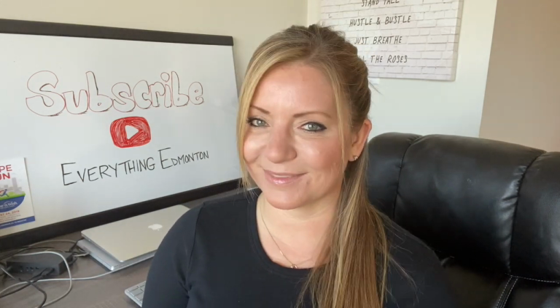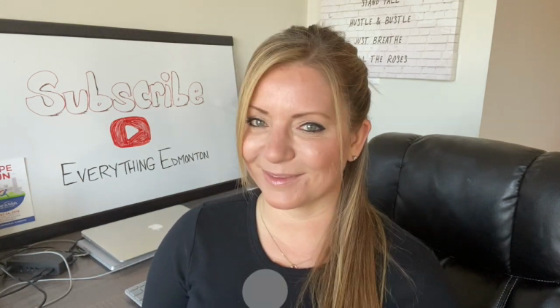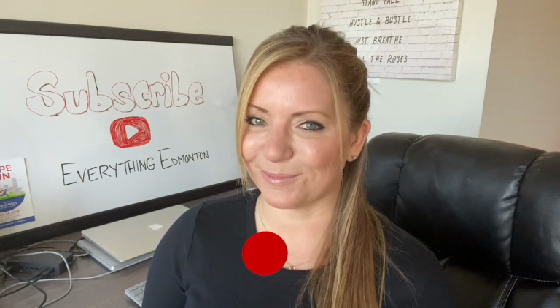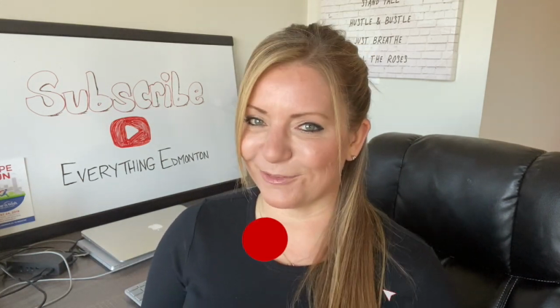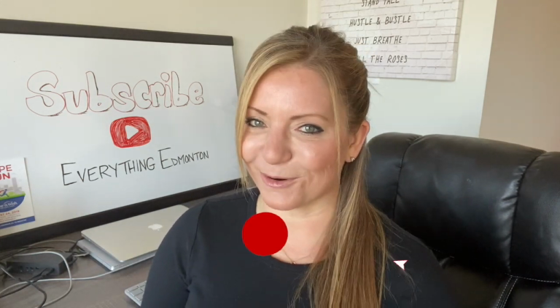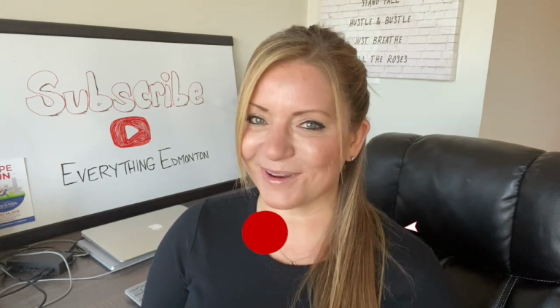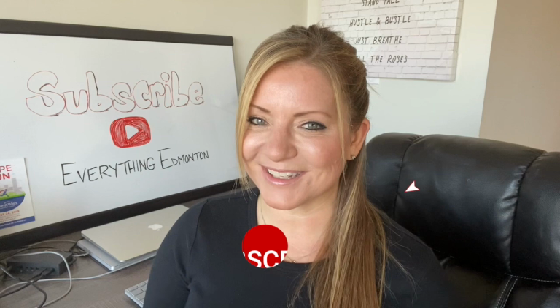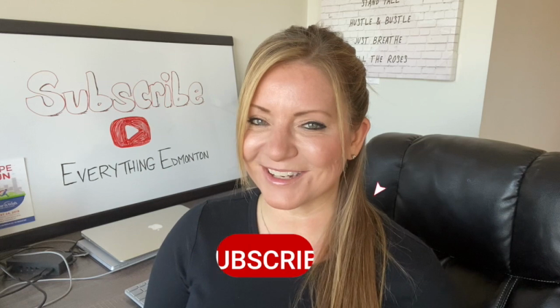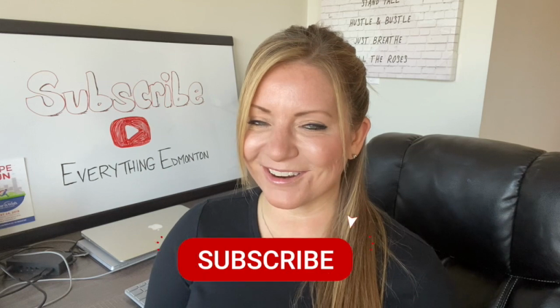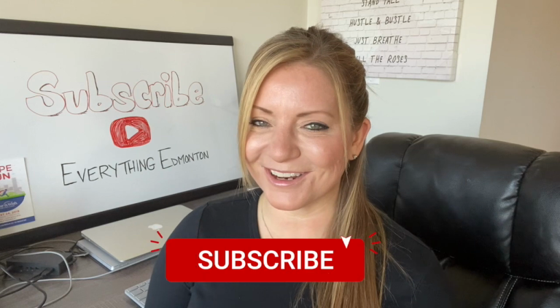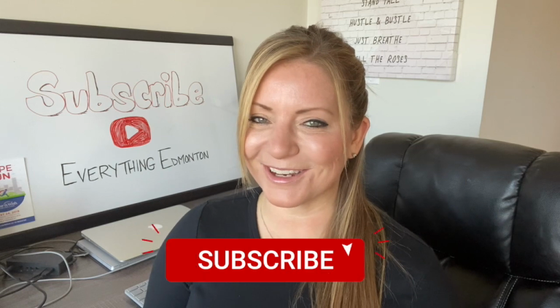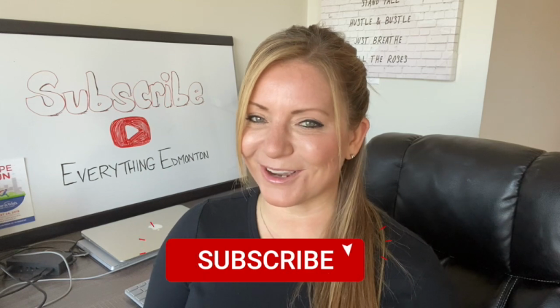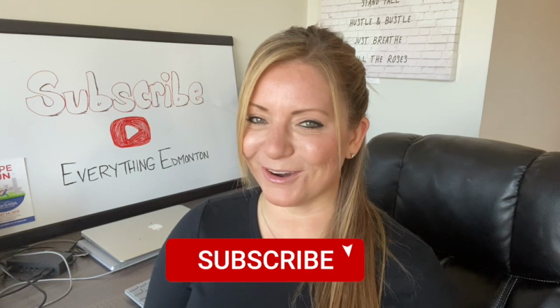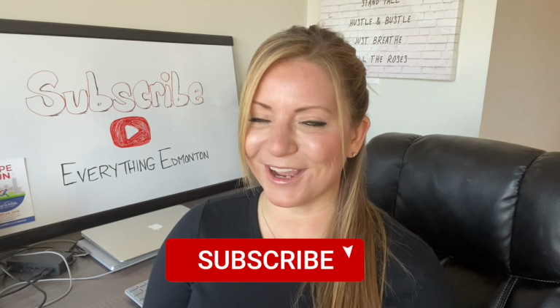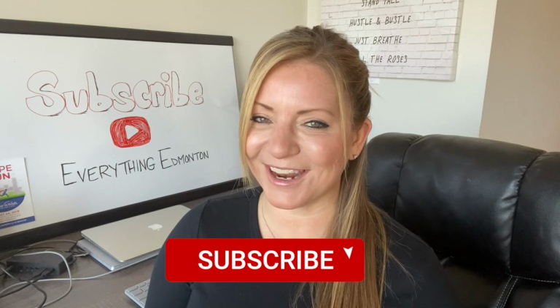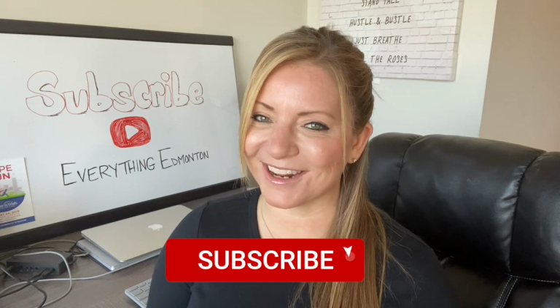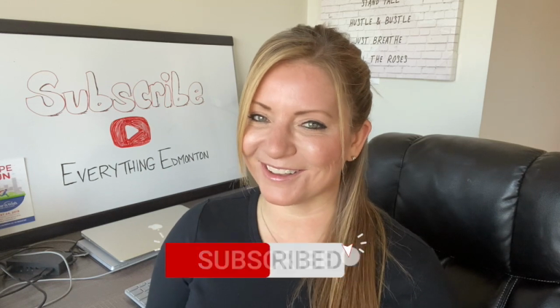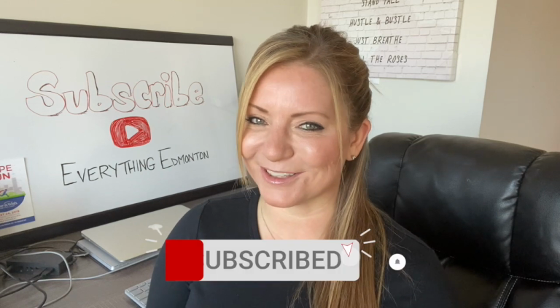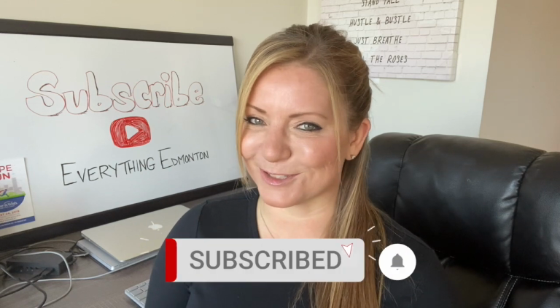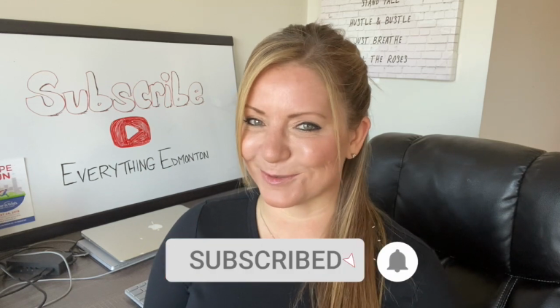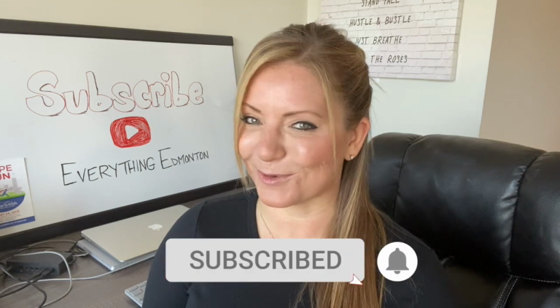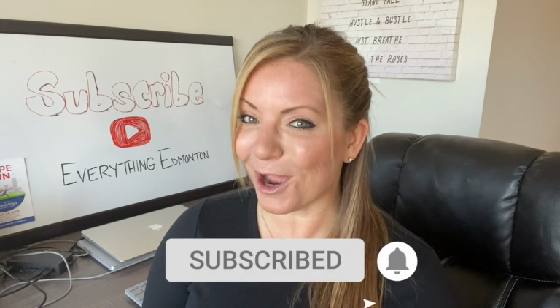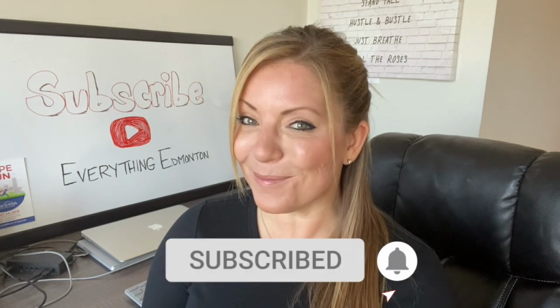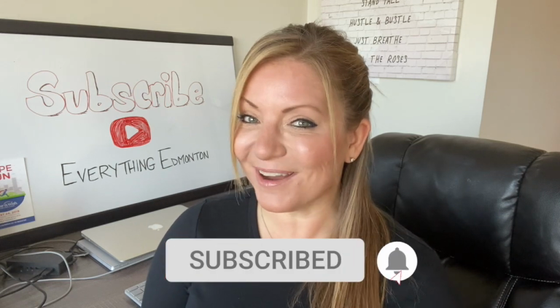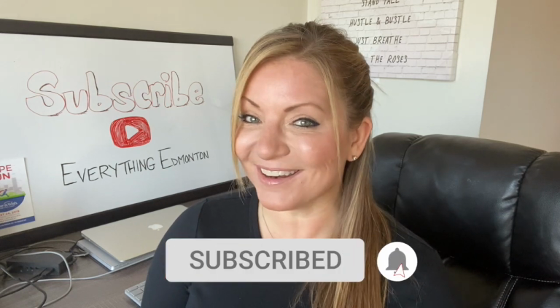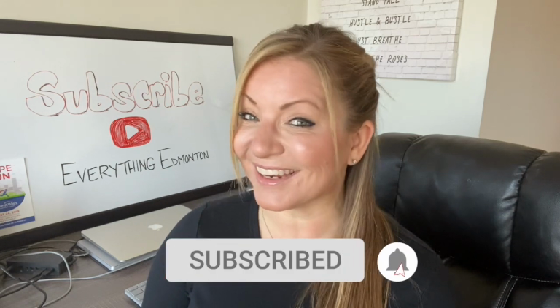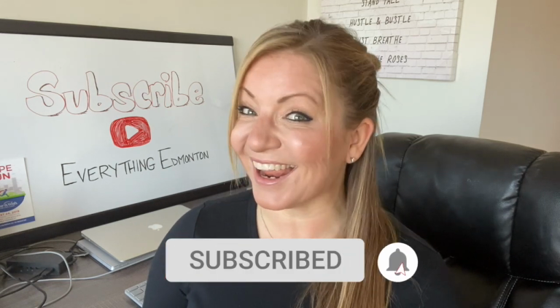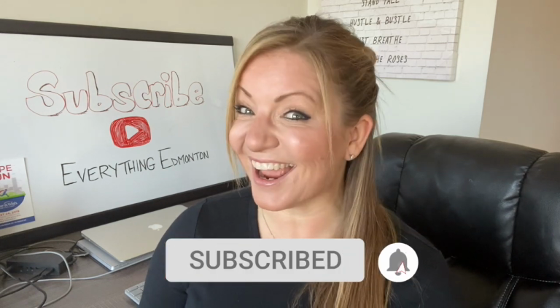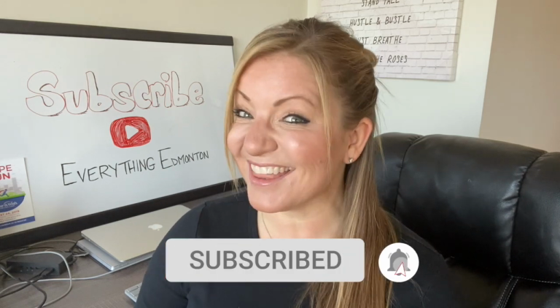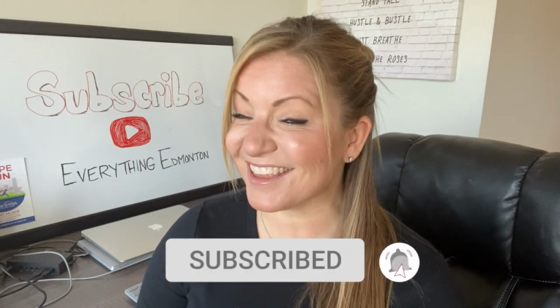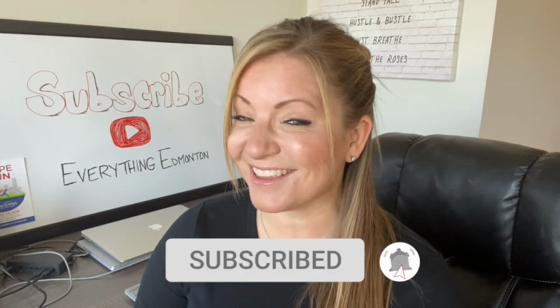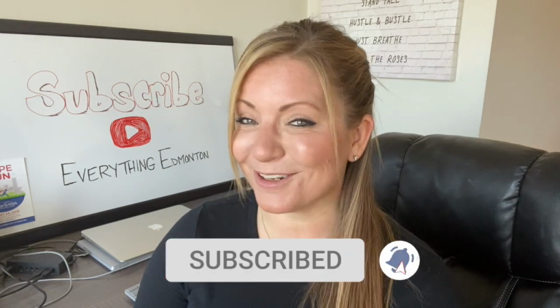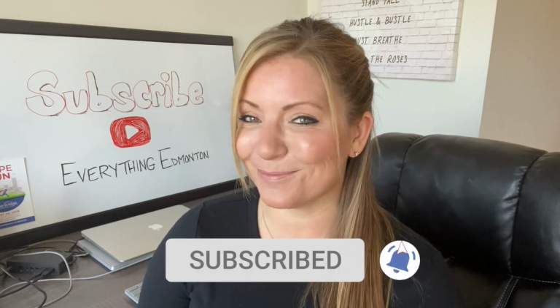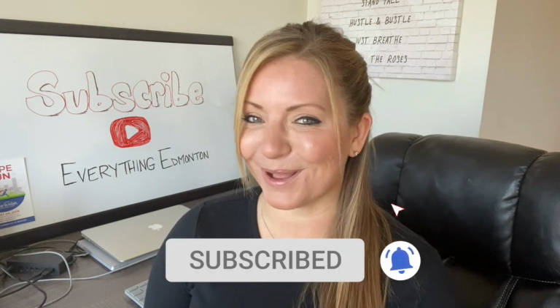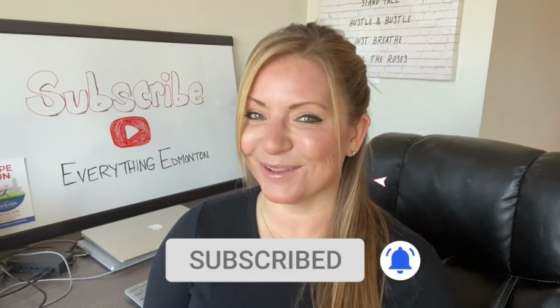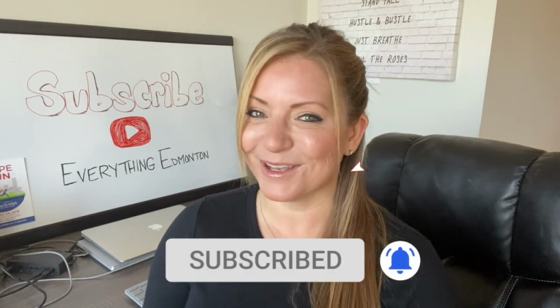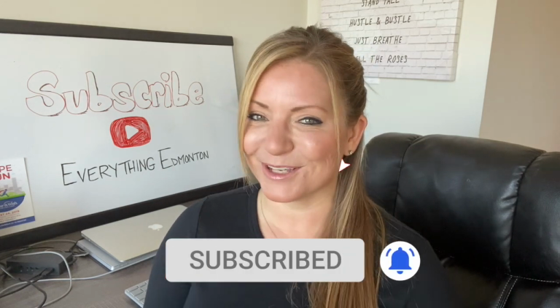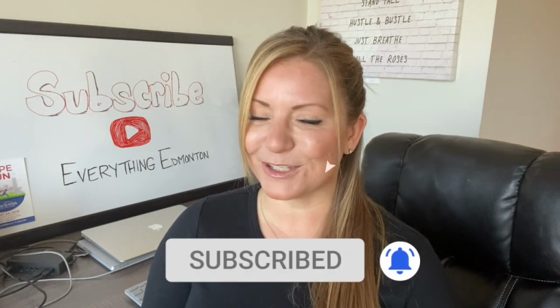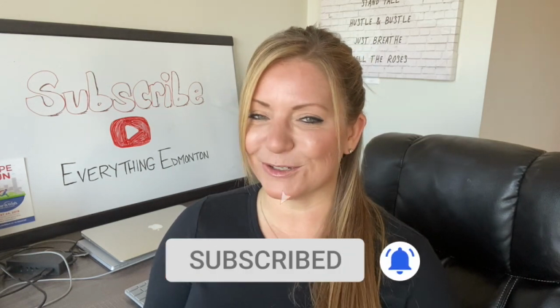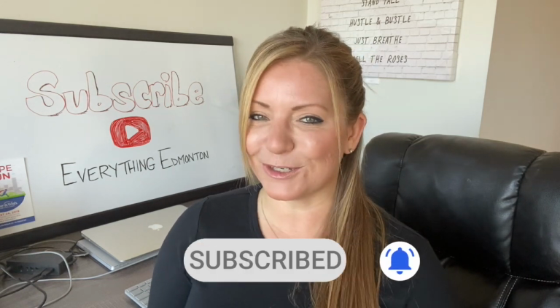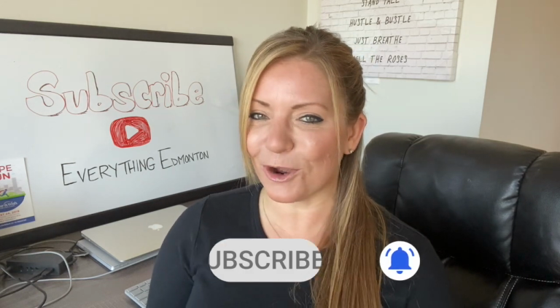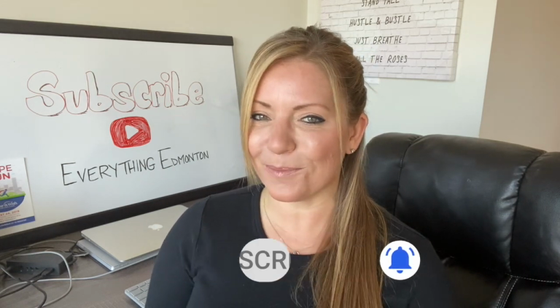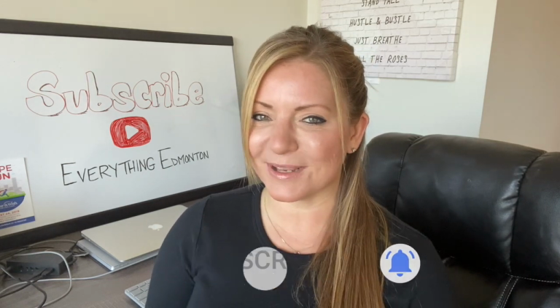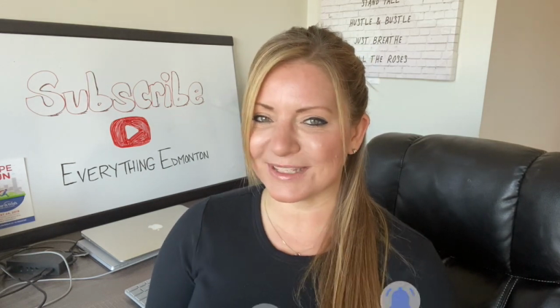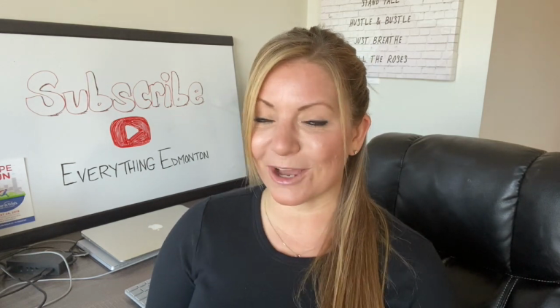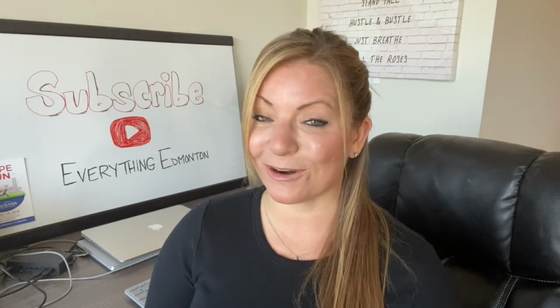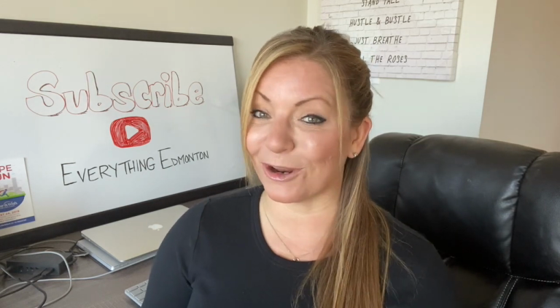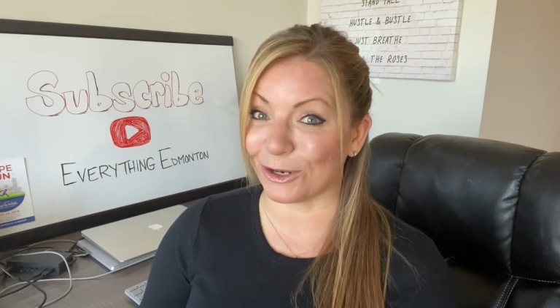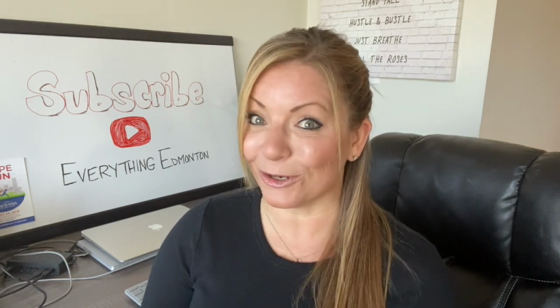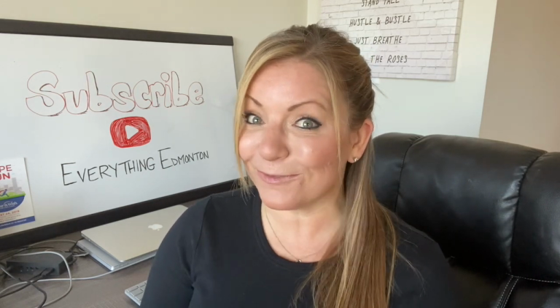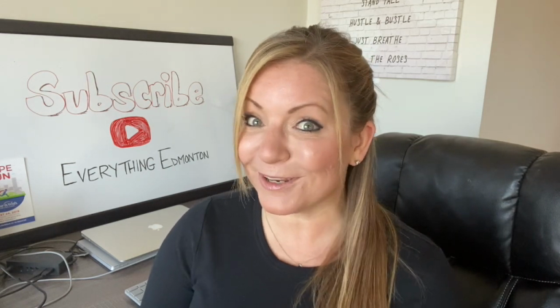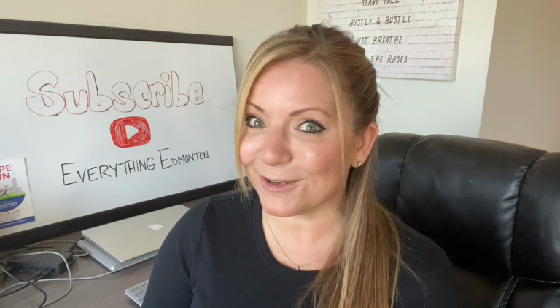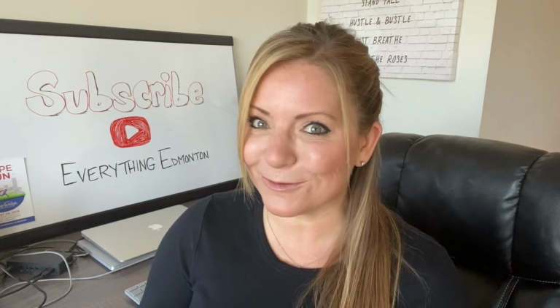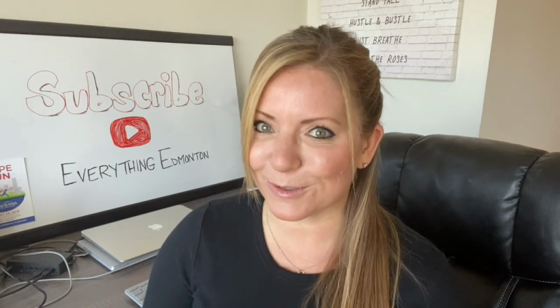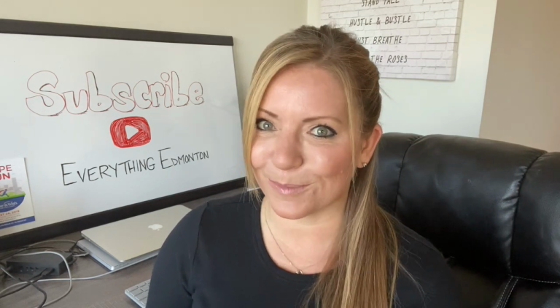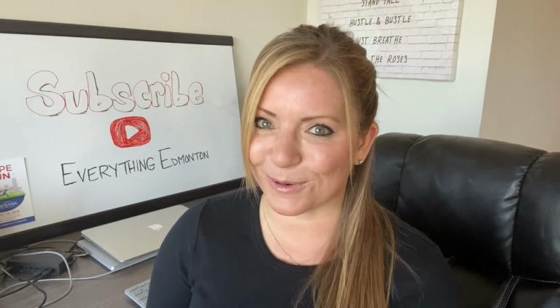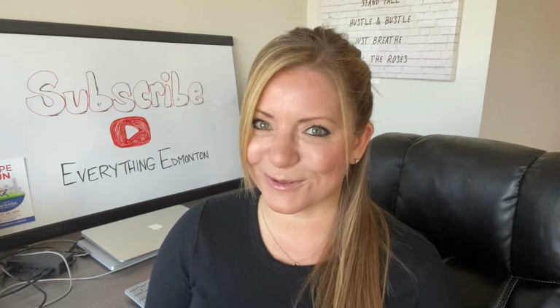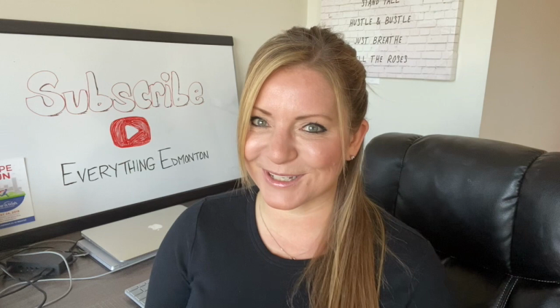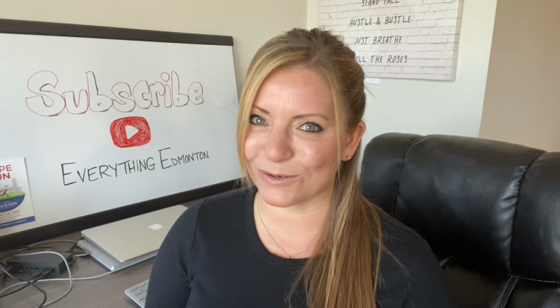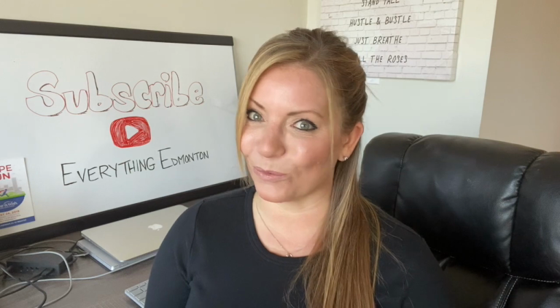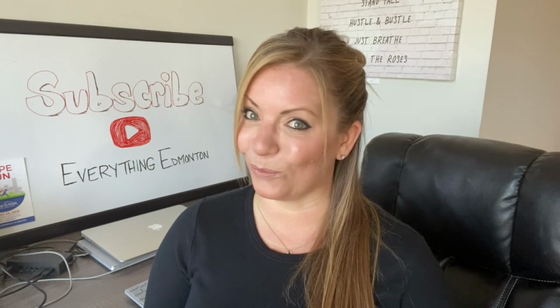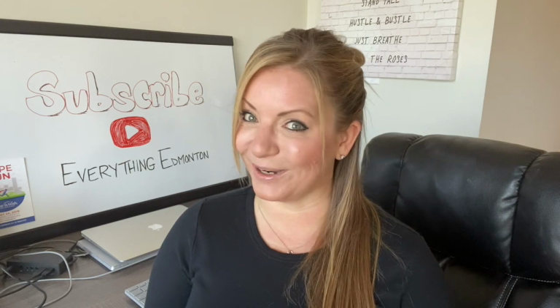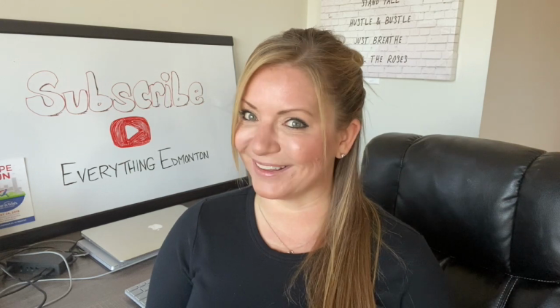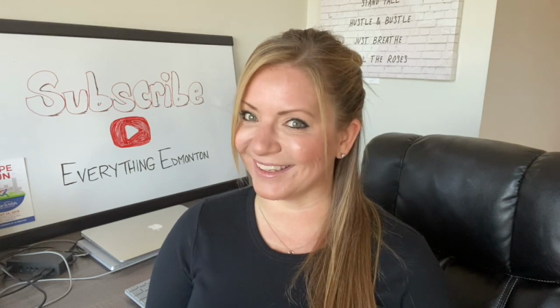Before we get started, go ahead and click the subscribe button and the little bell so you don't miss out on new videos posted weekly.